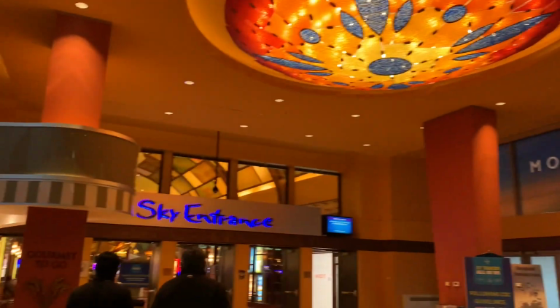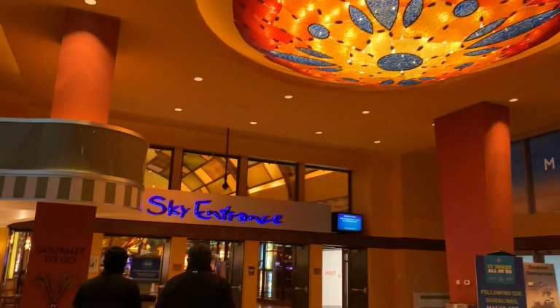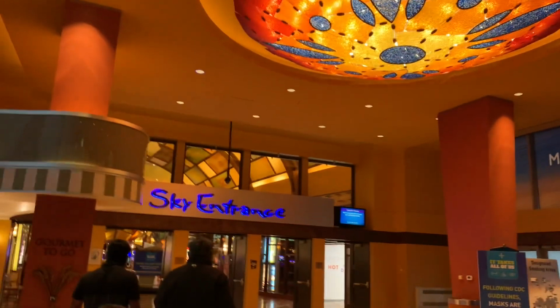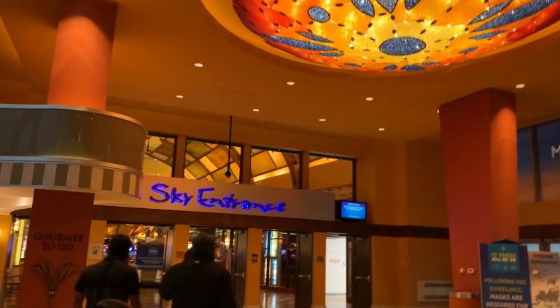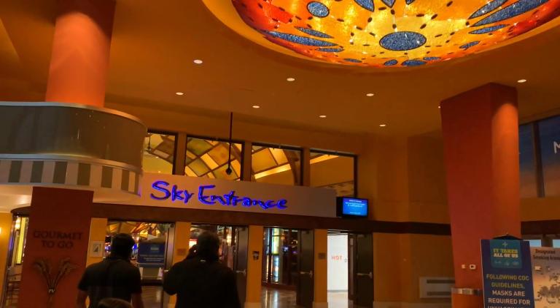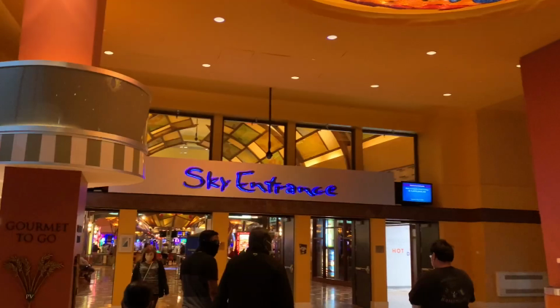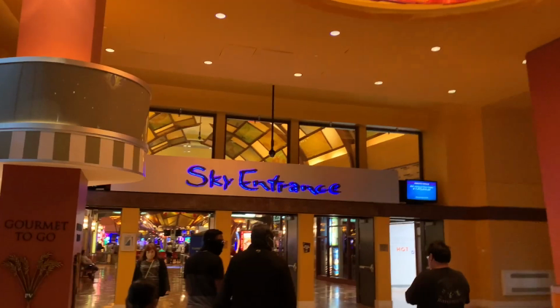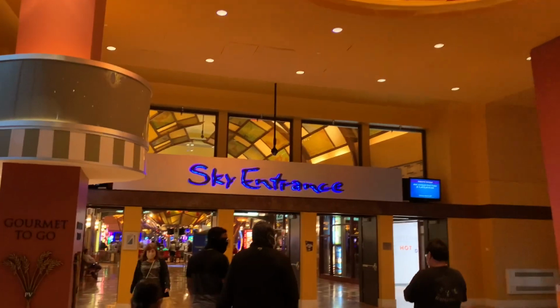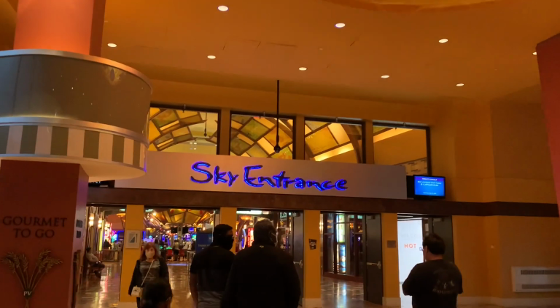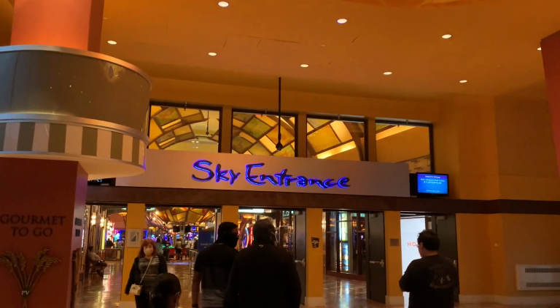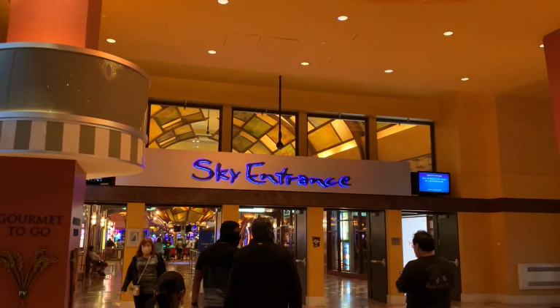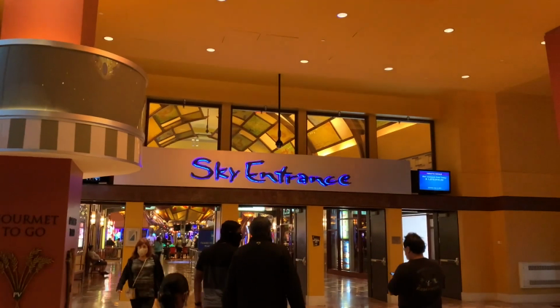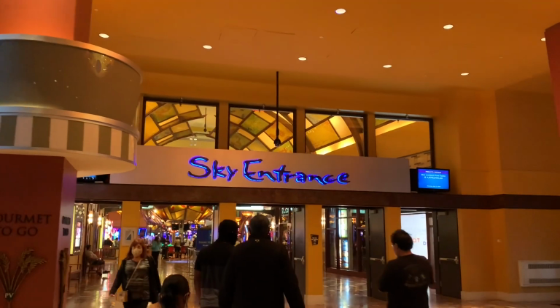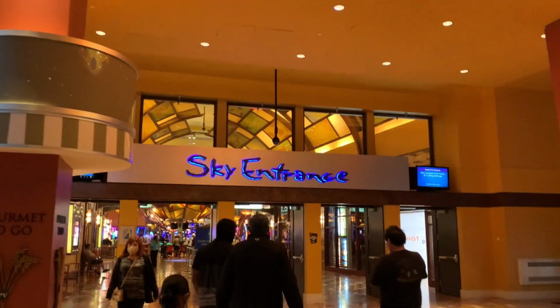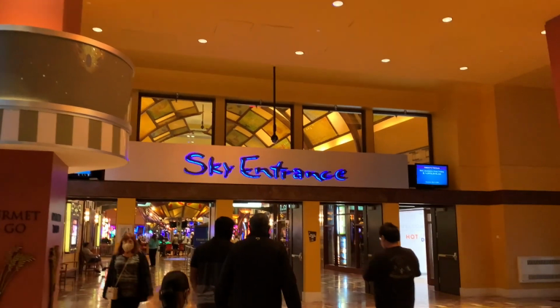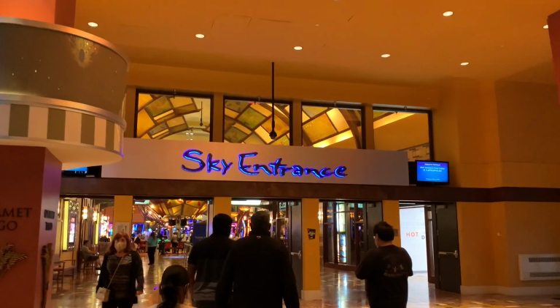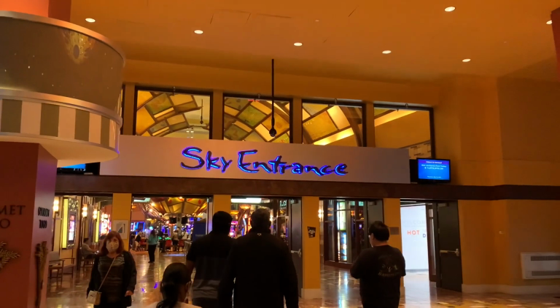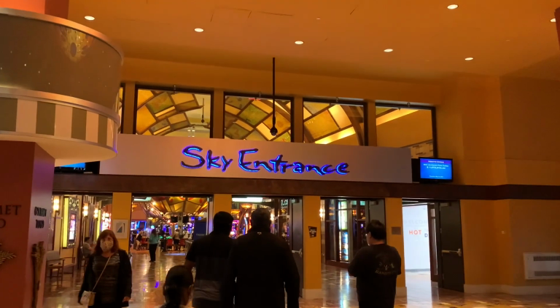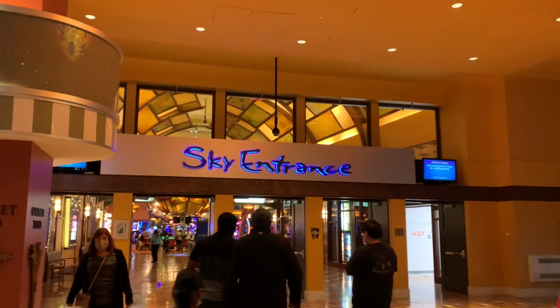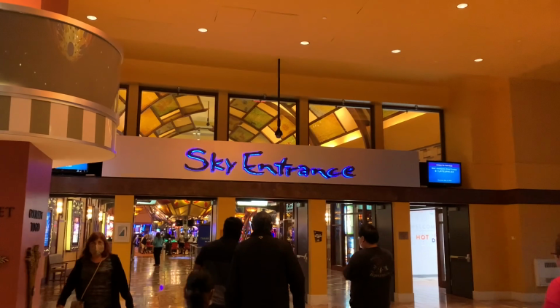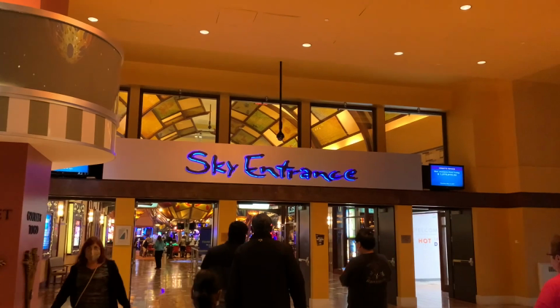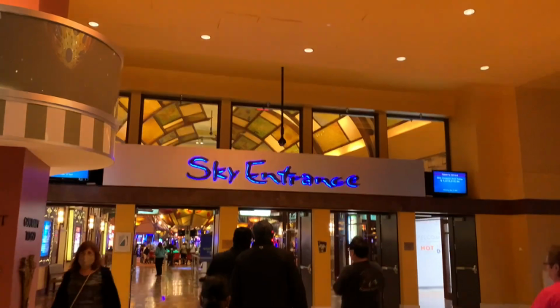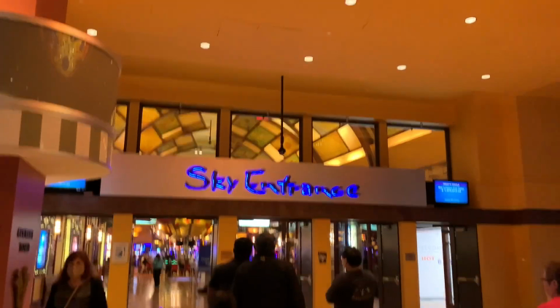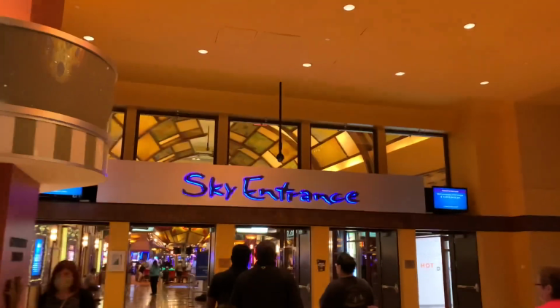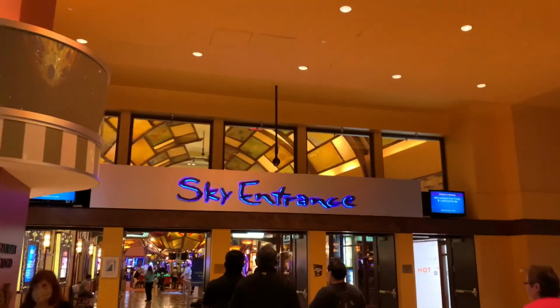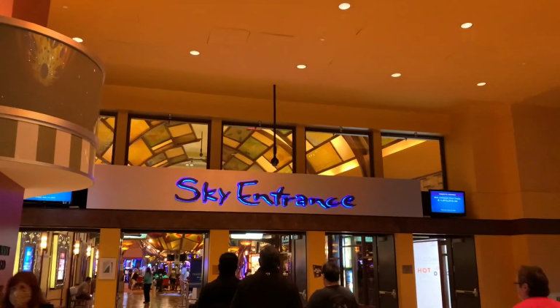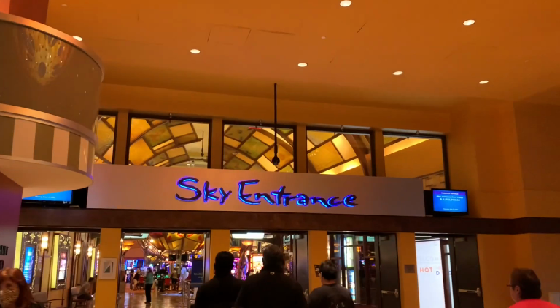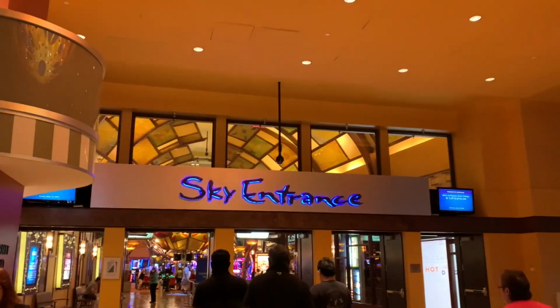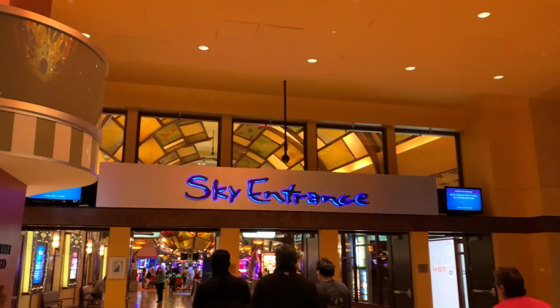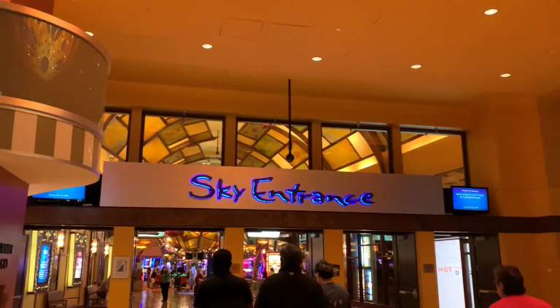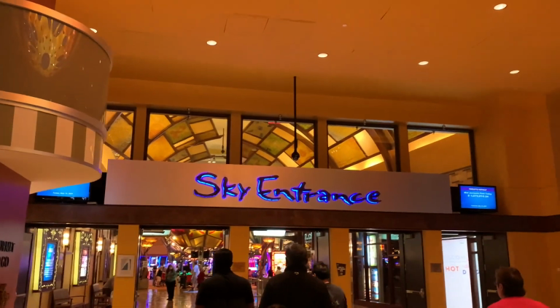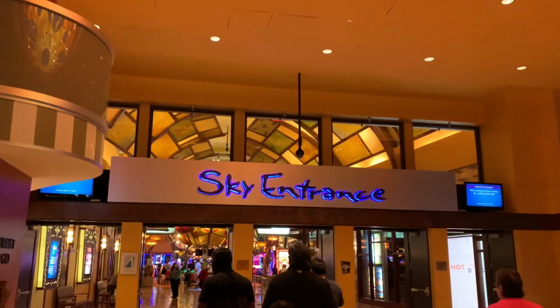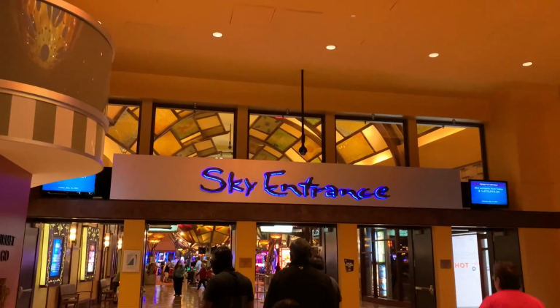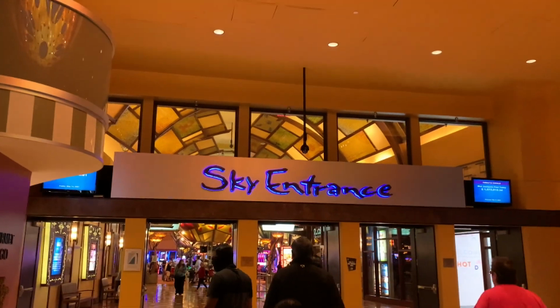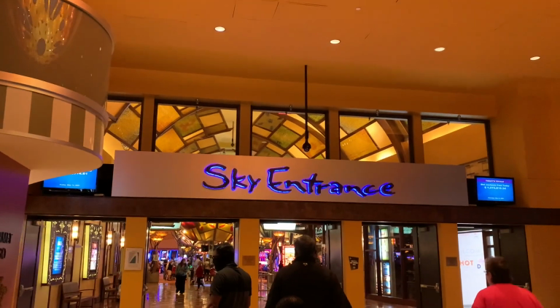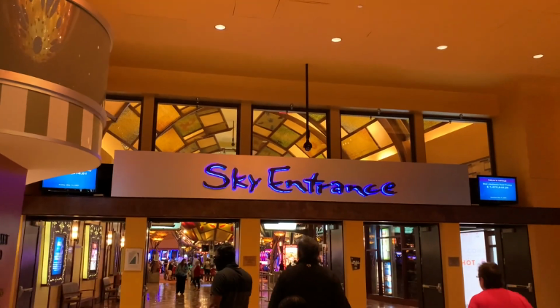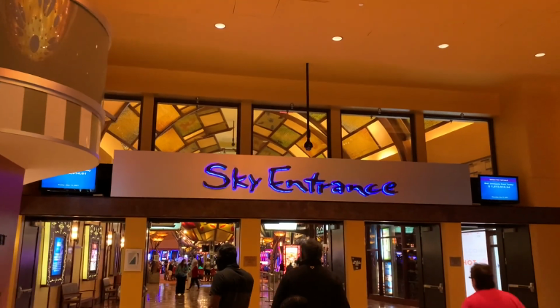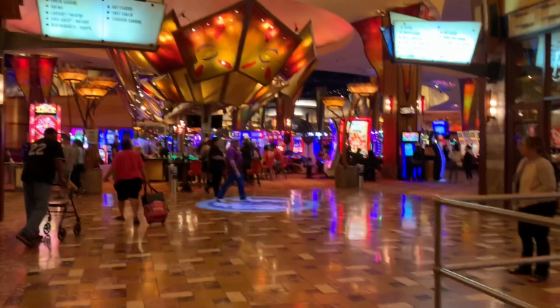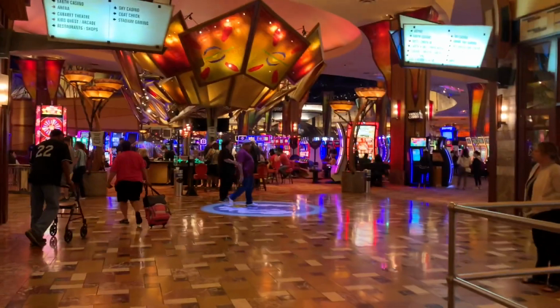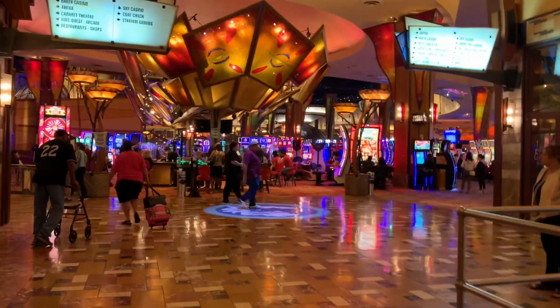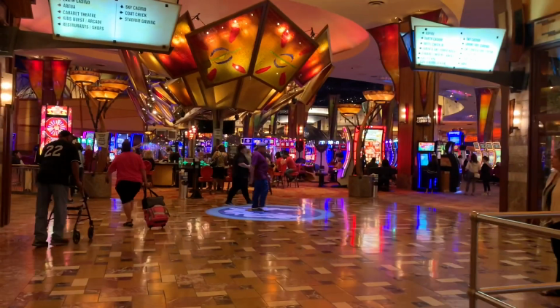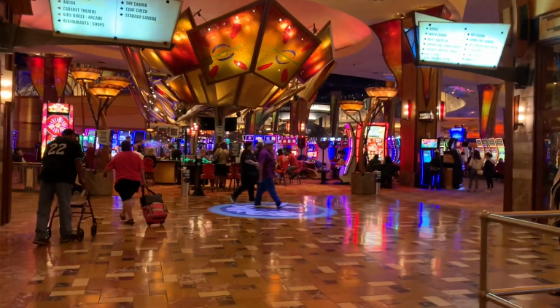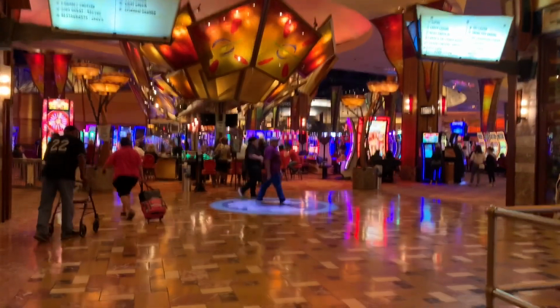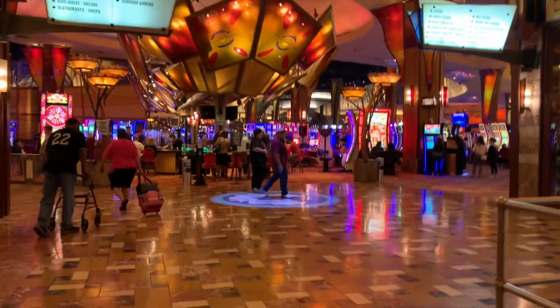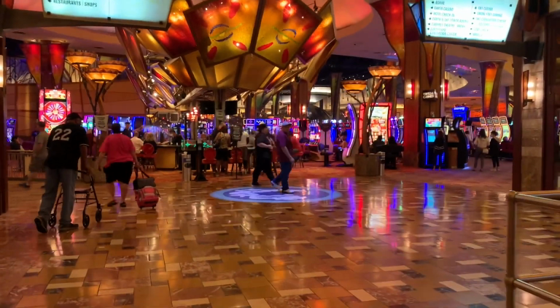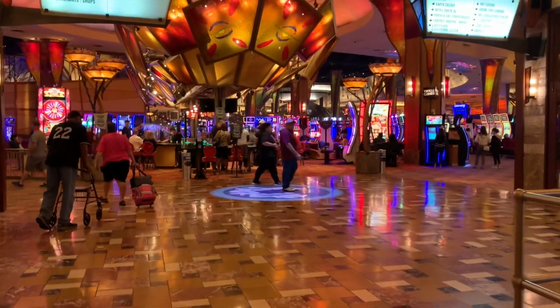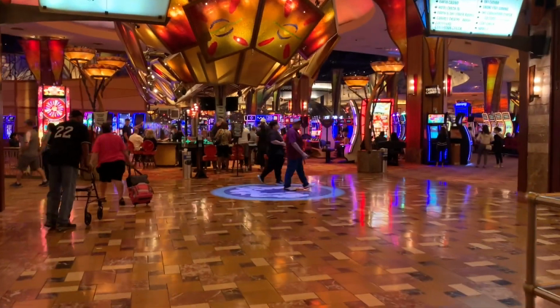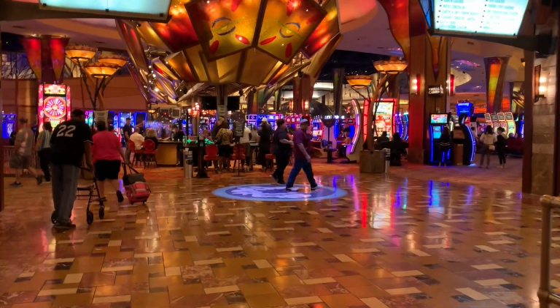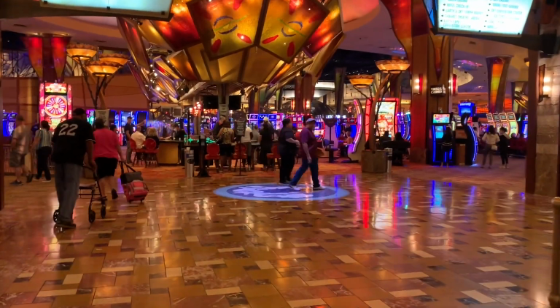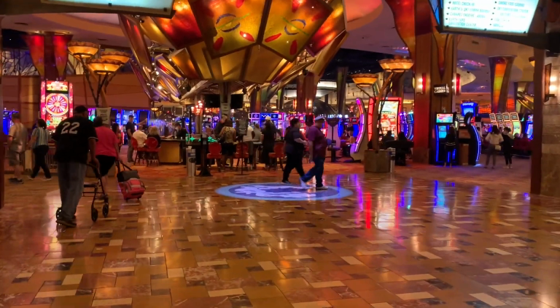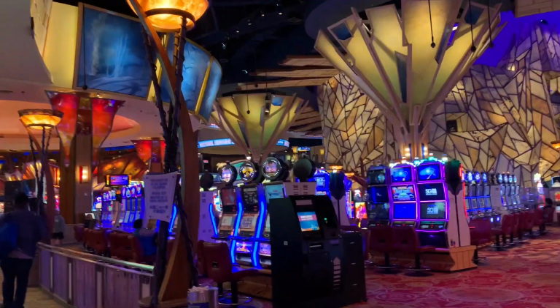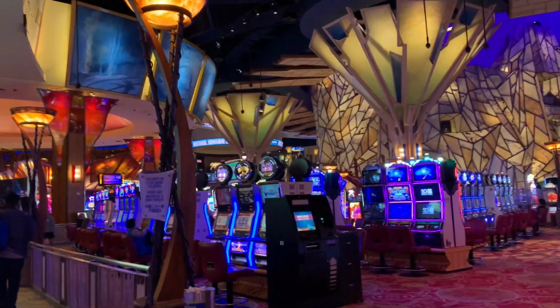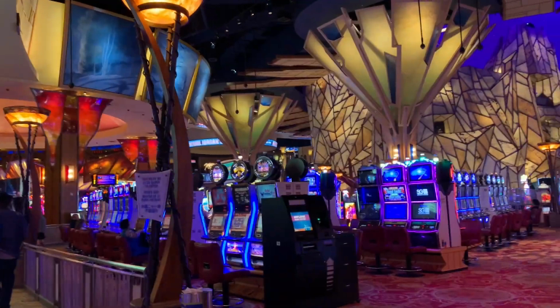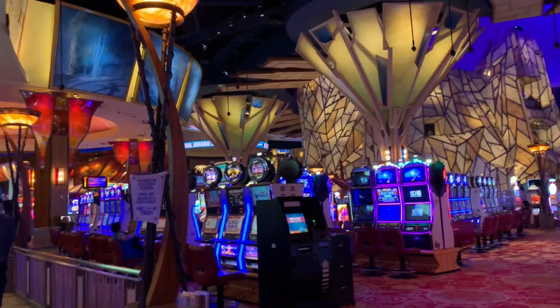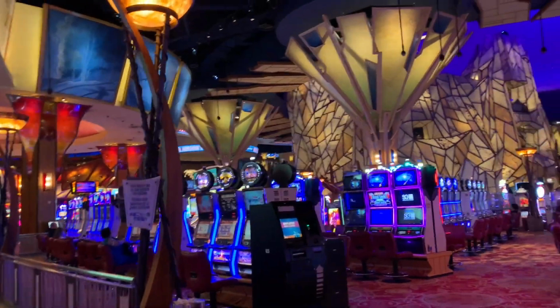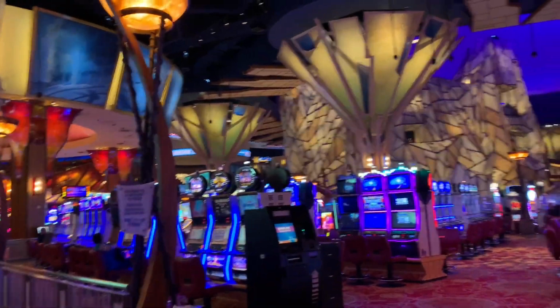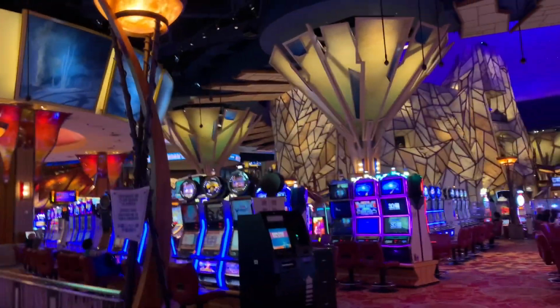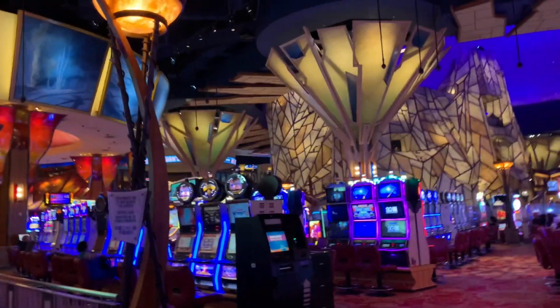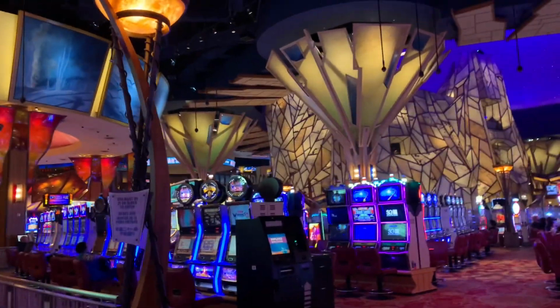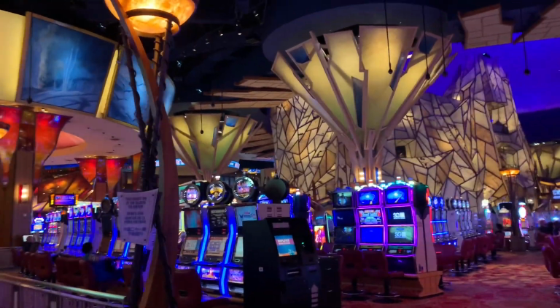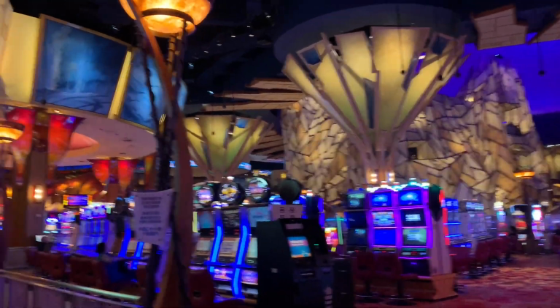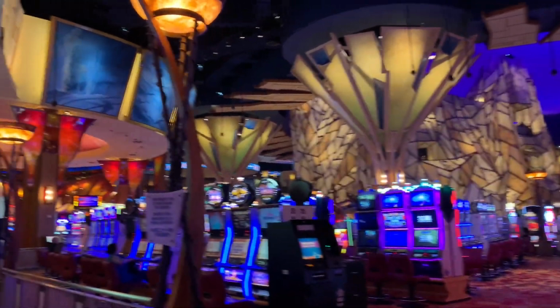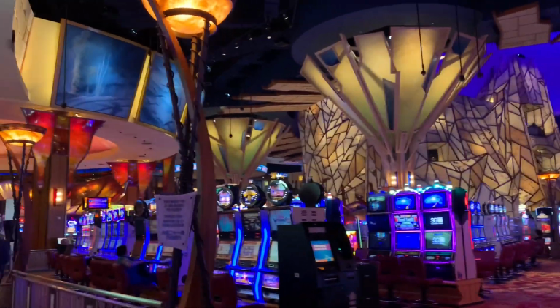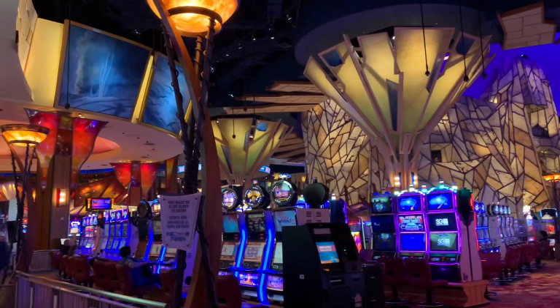We are going to see two casinos in this building. We are going to see the sky entrance casino. We are going to see the lighting and the price of the slot.